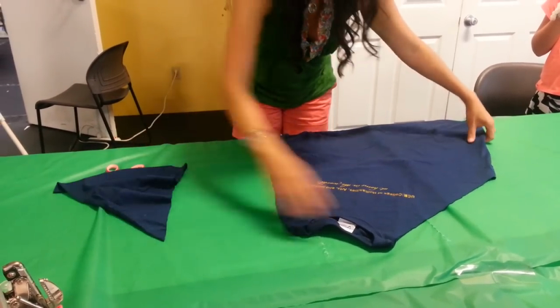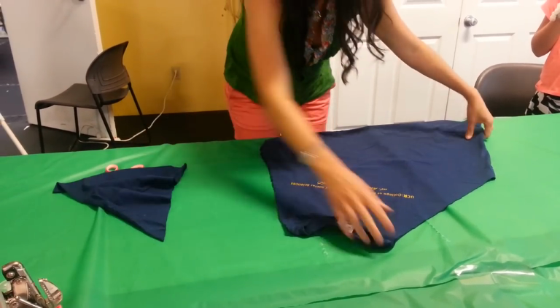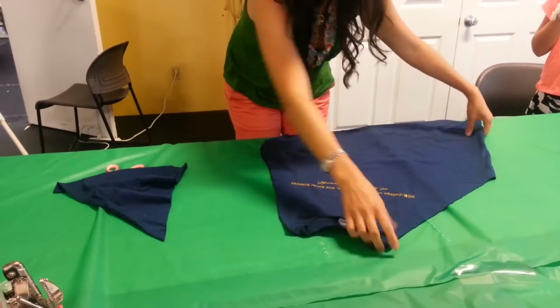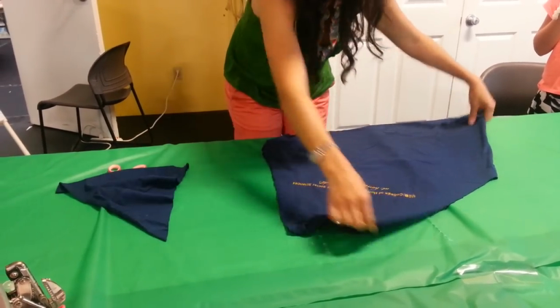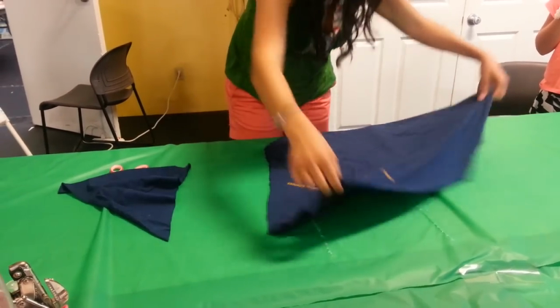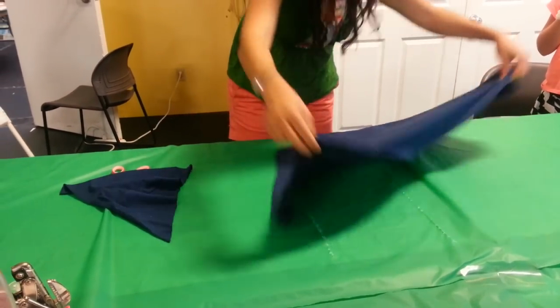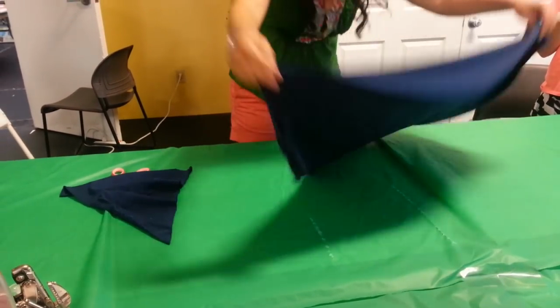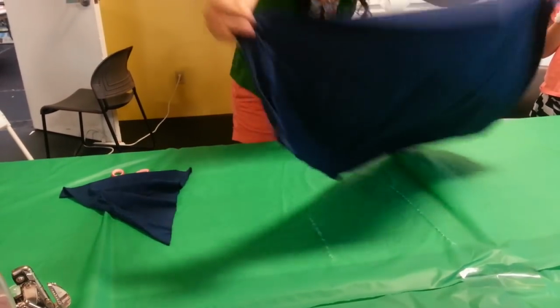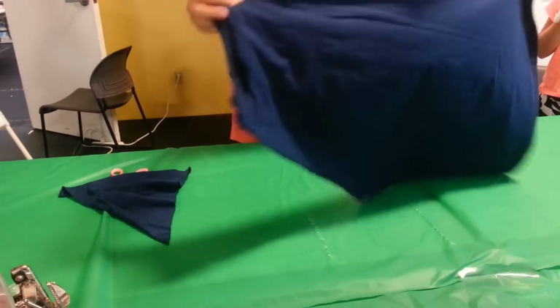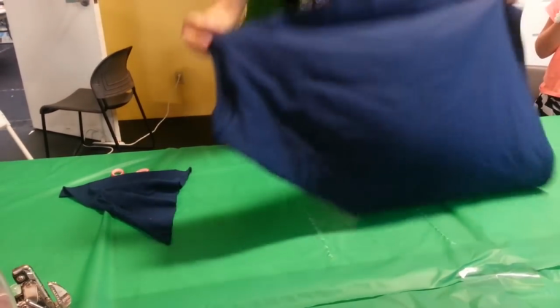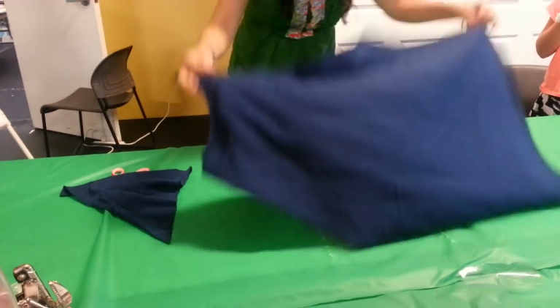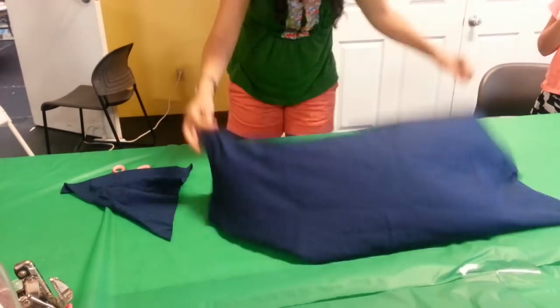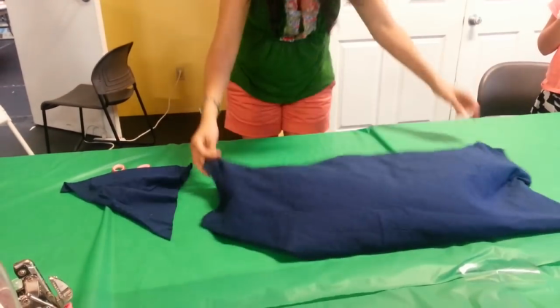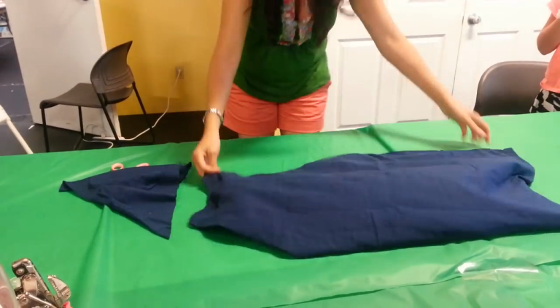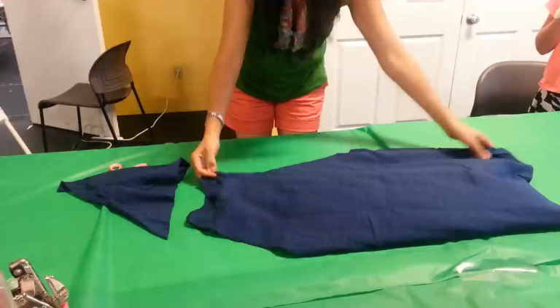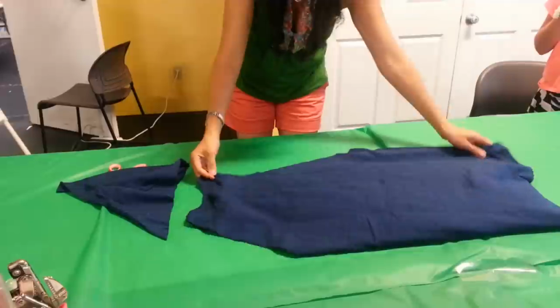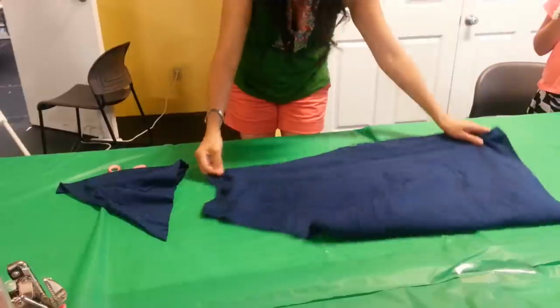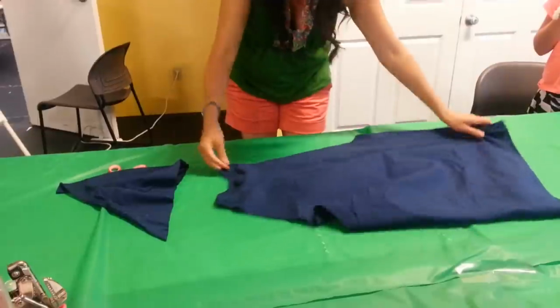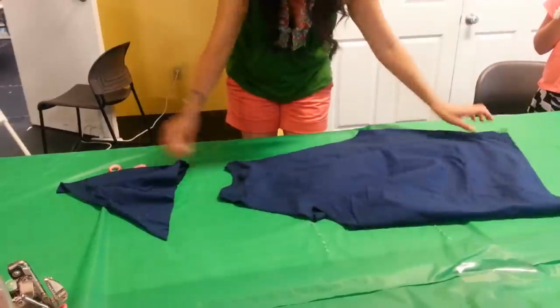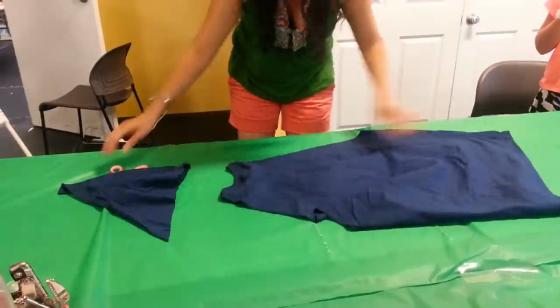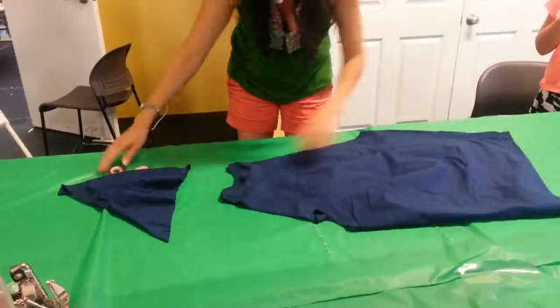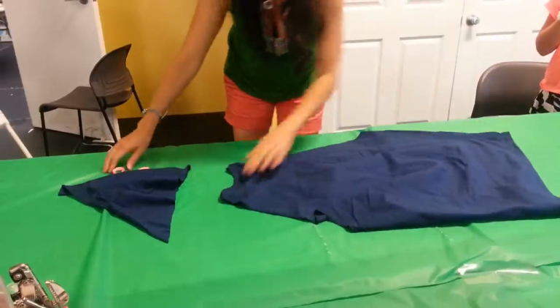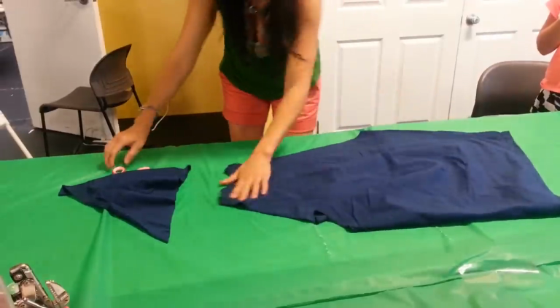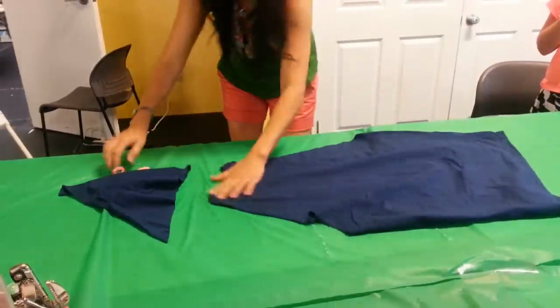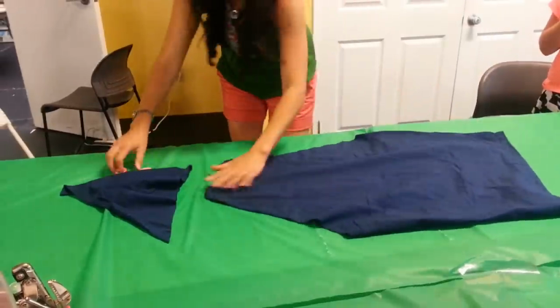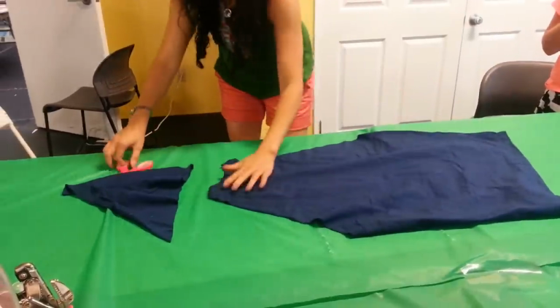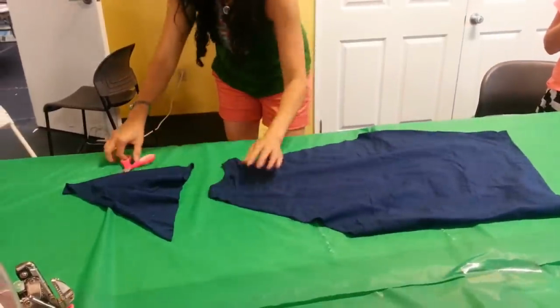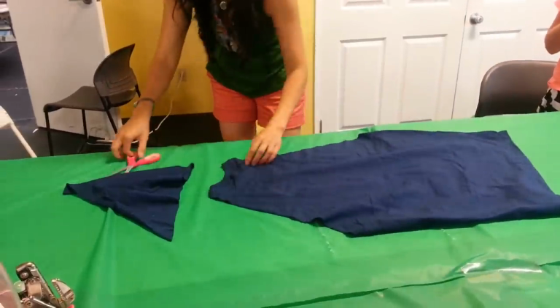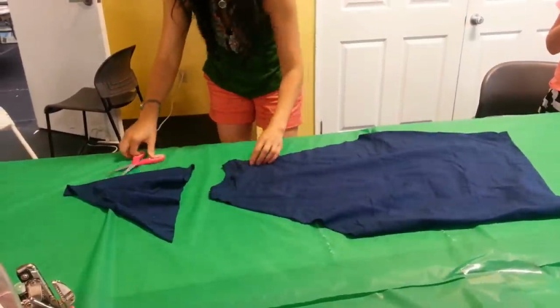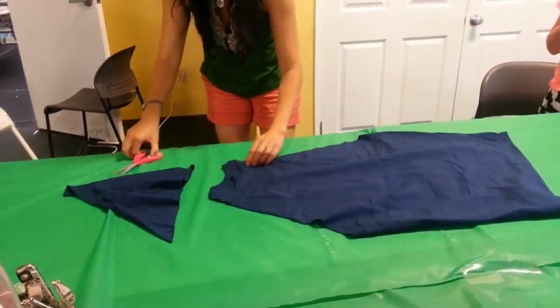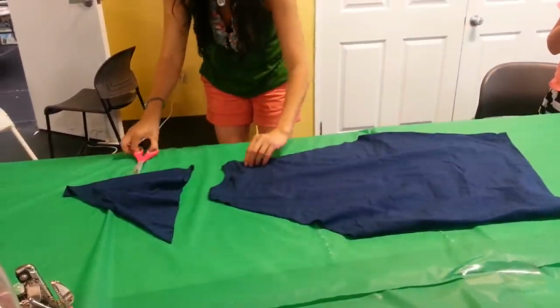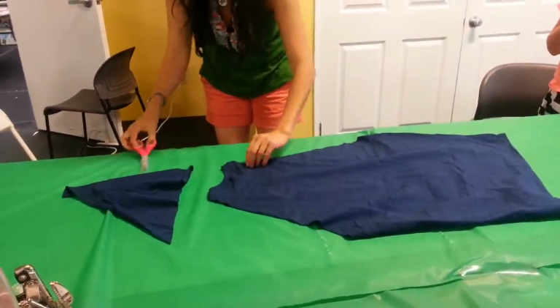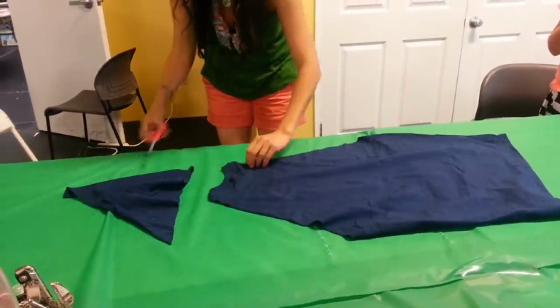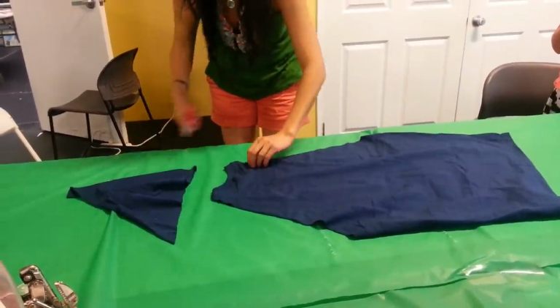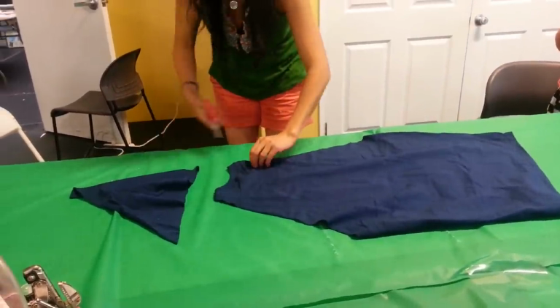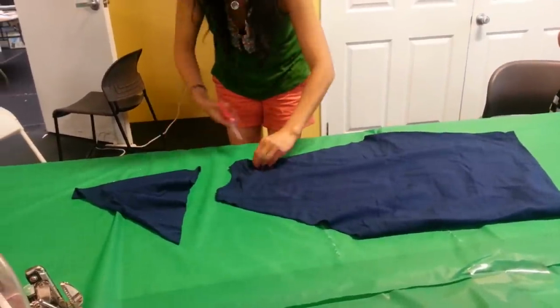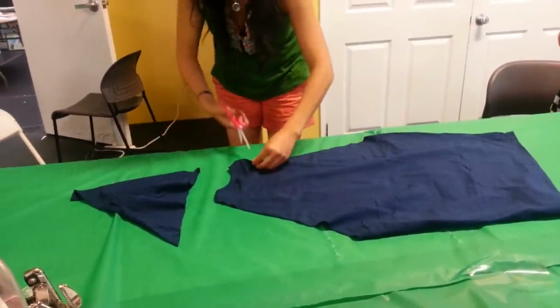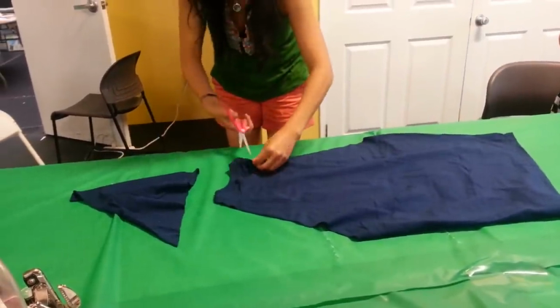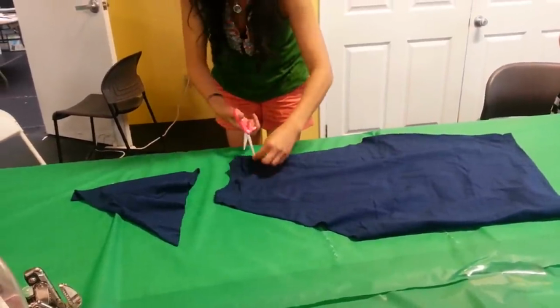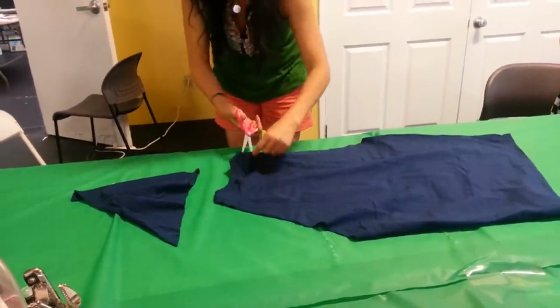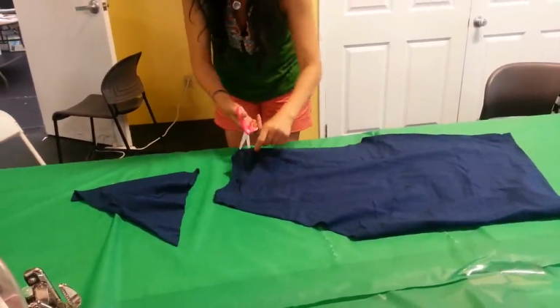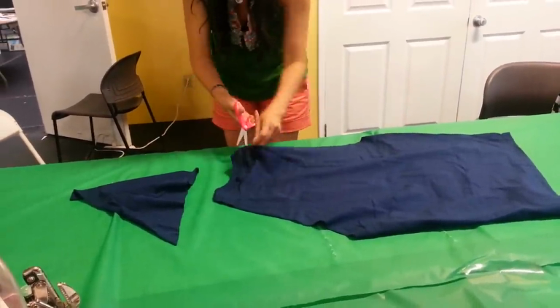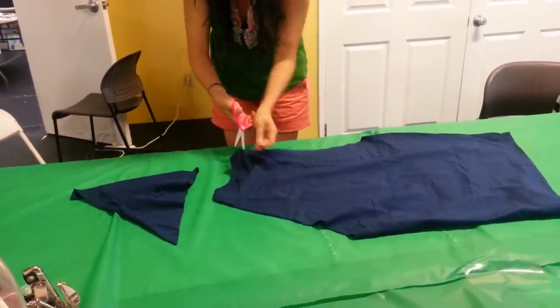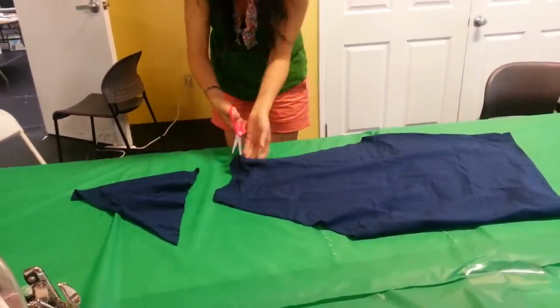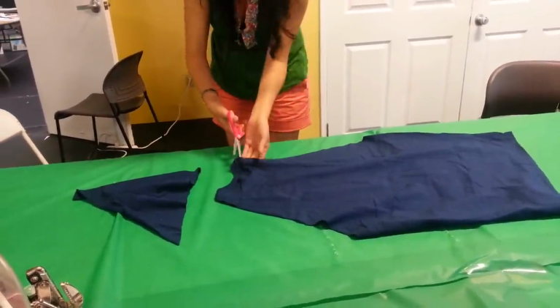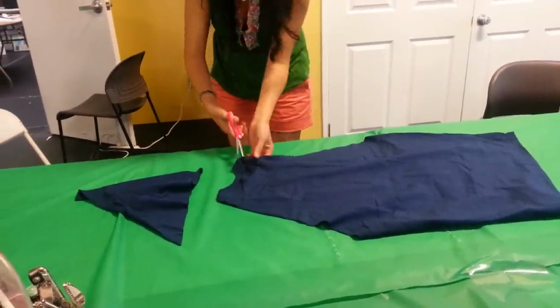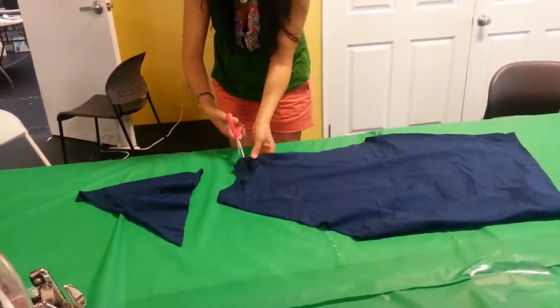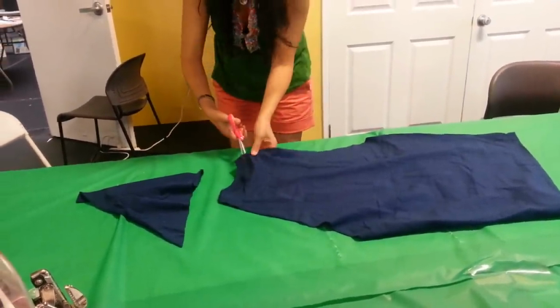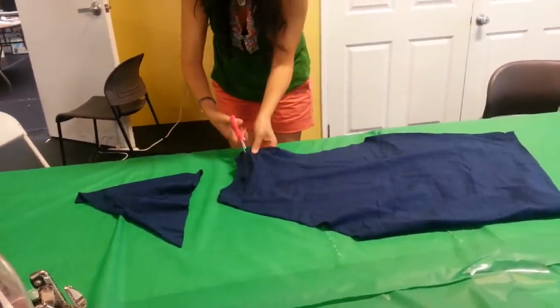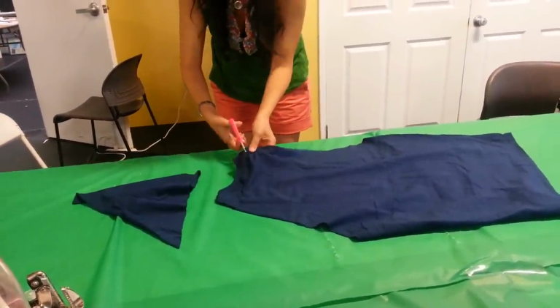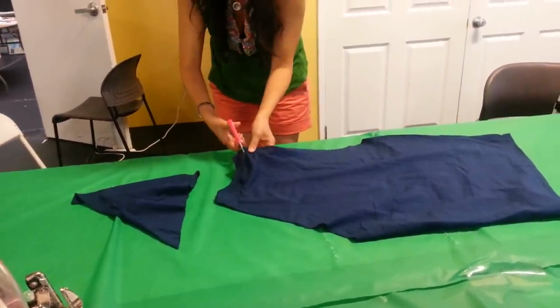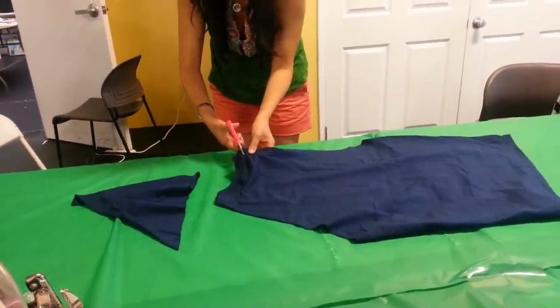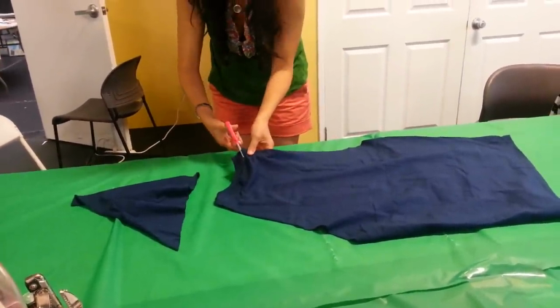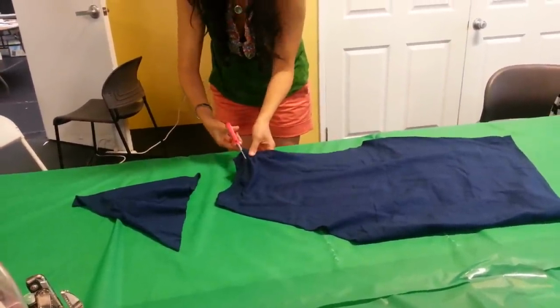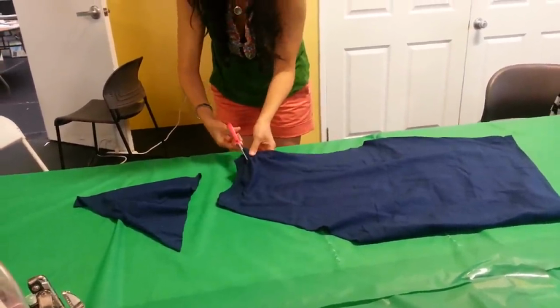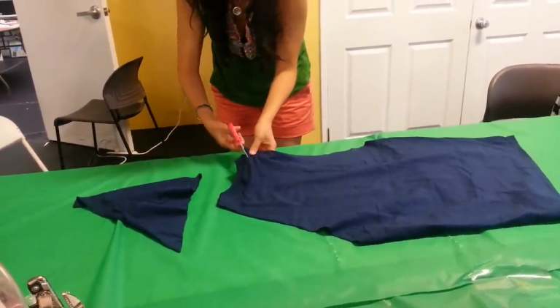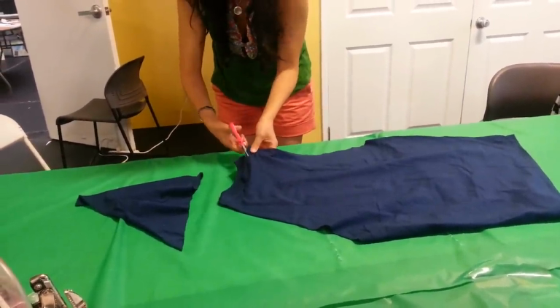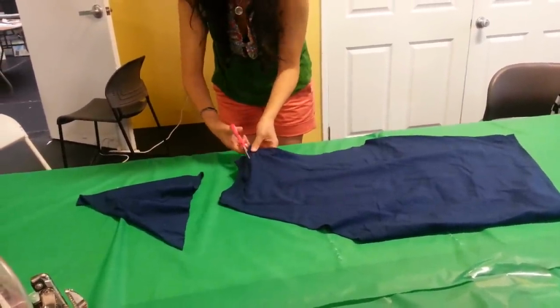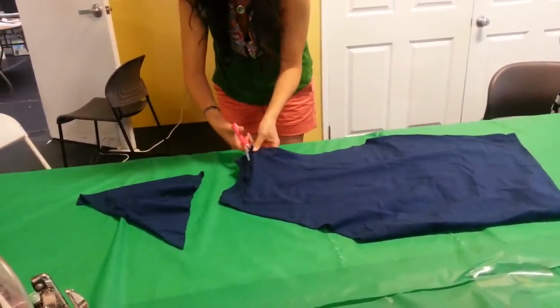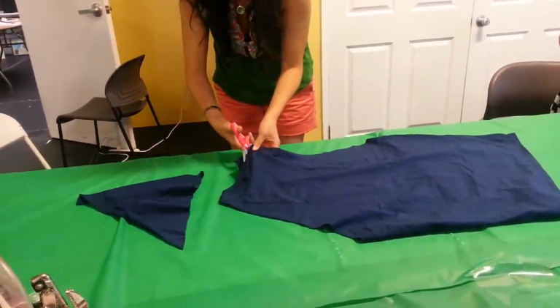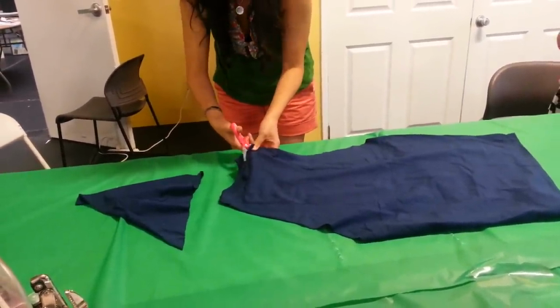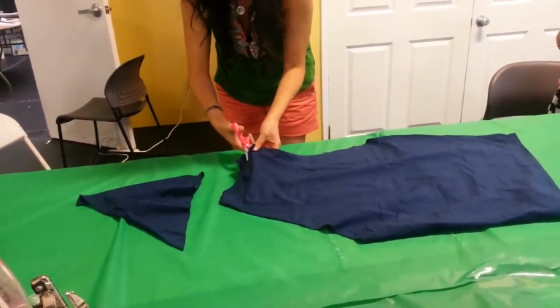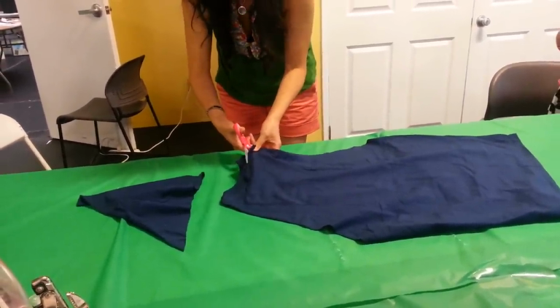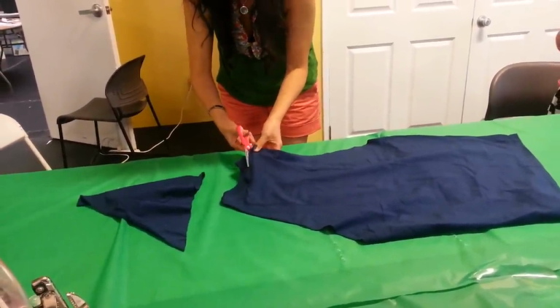Then flip it over and cut along just the top part, the collar.